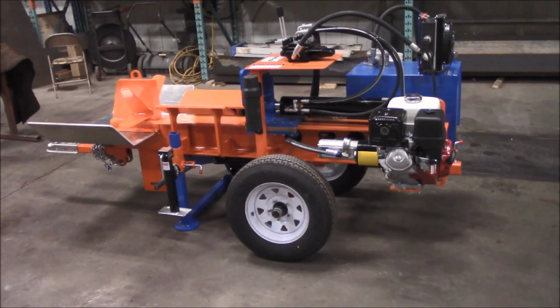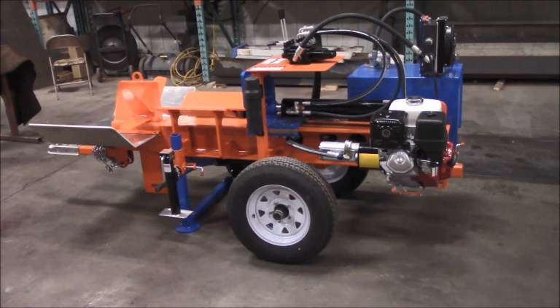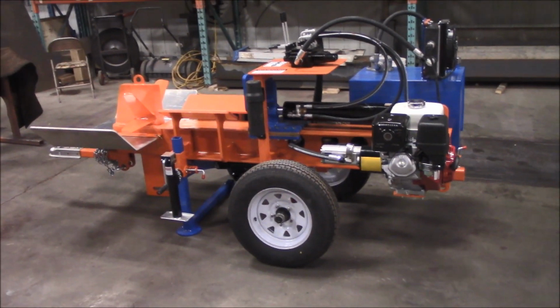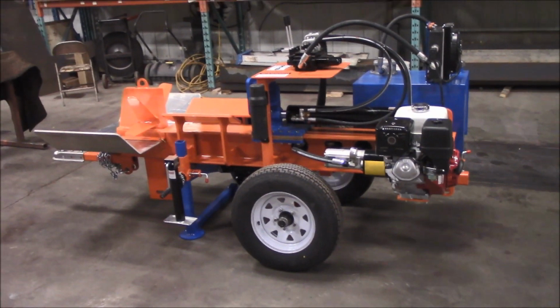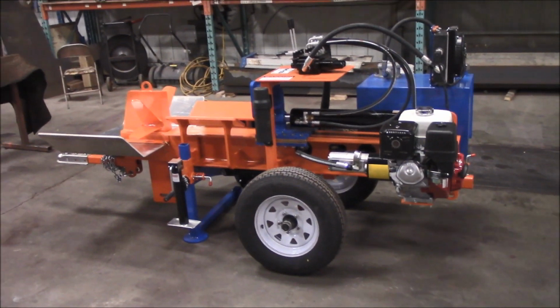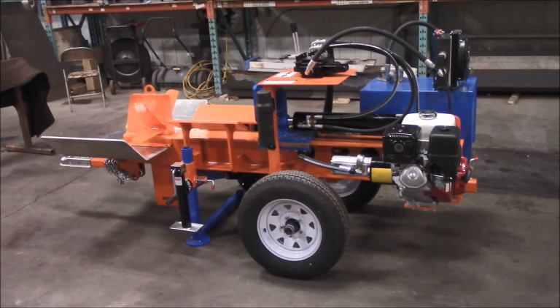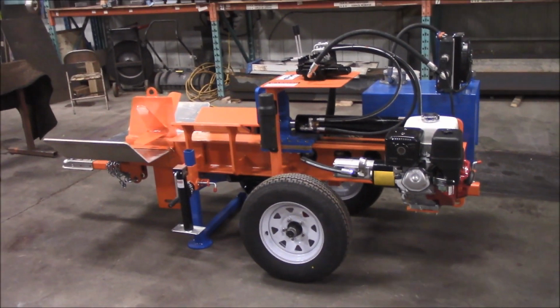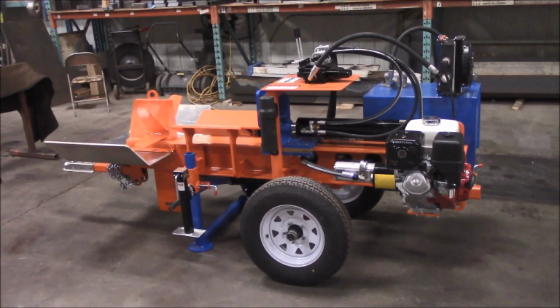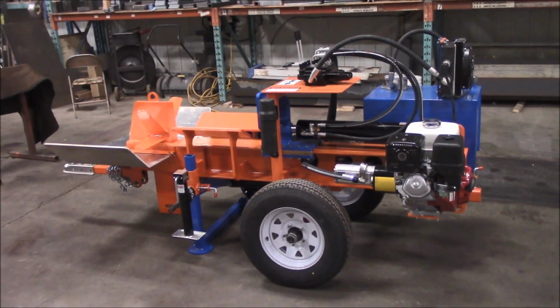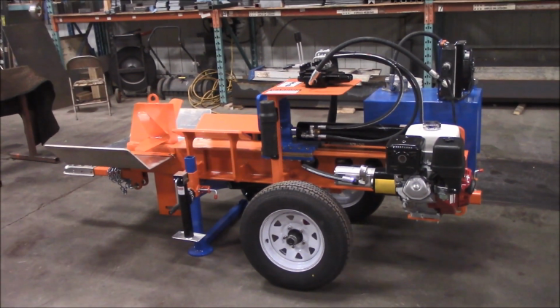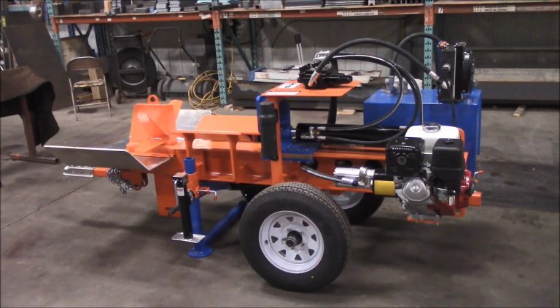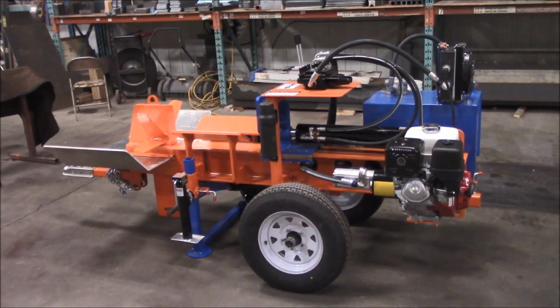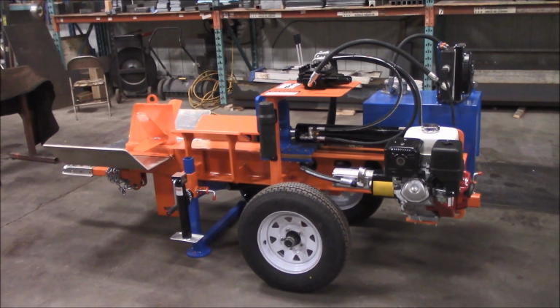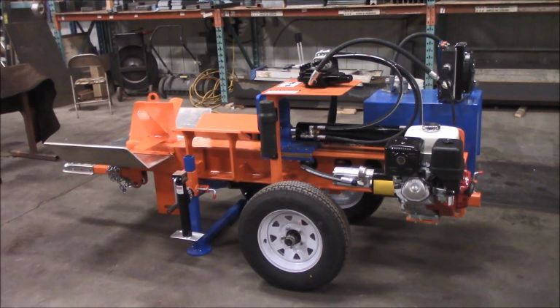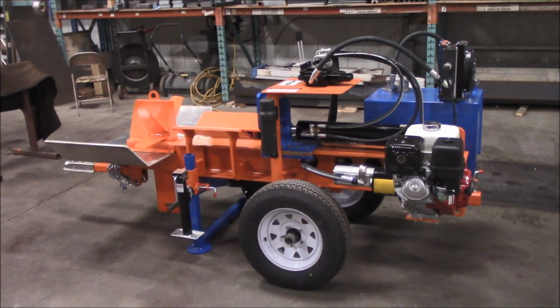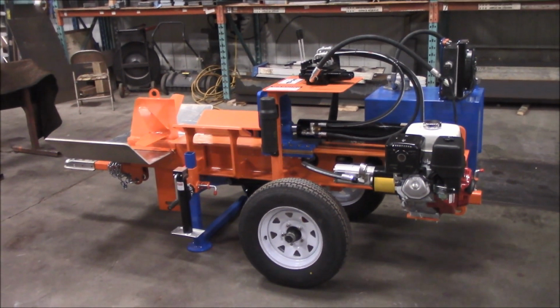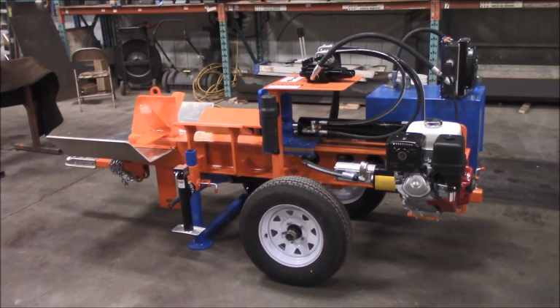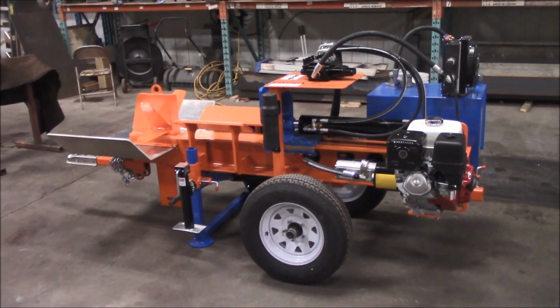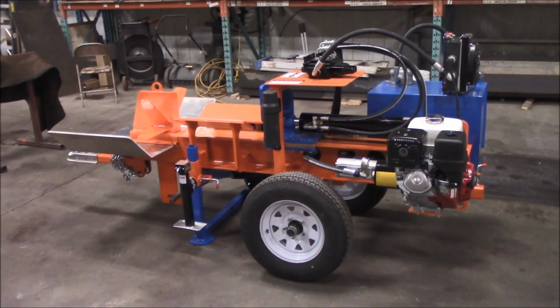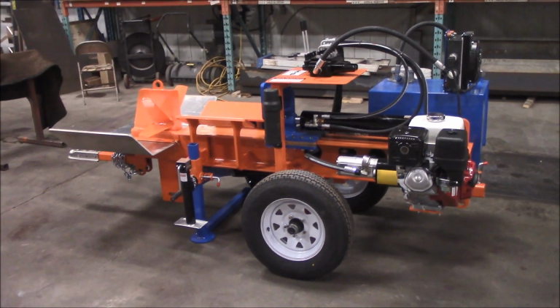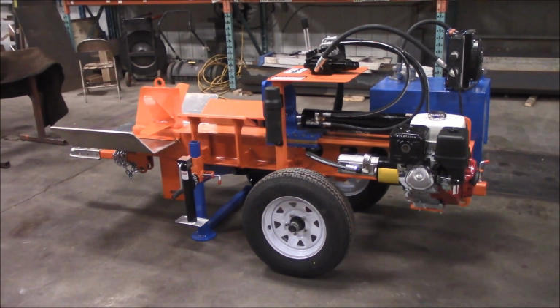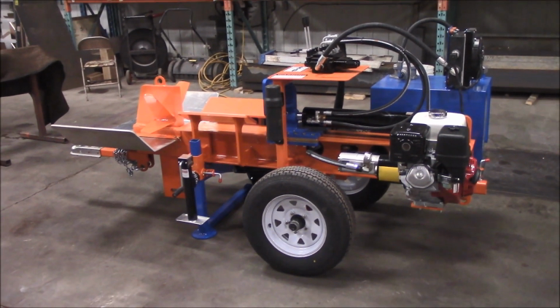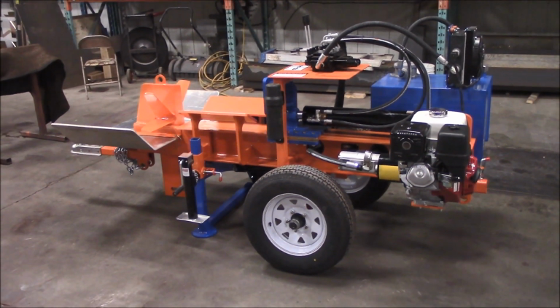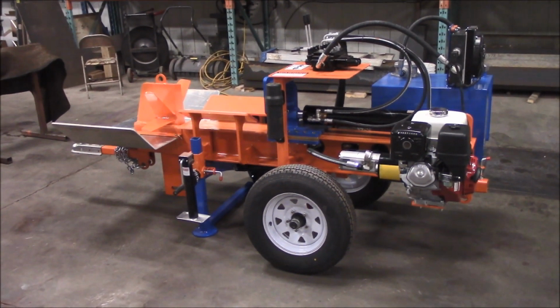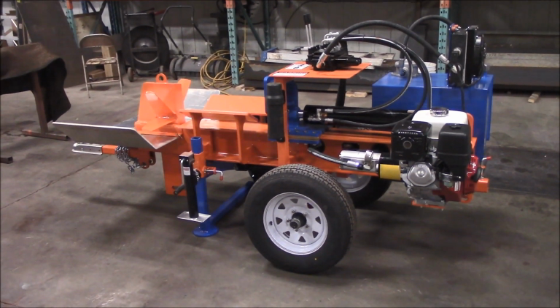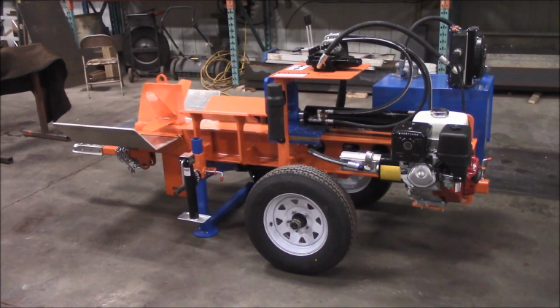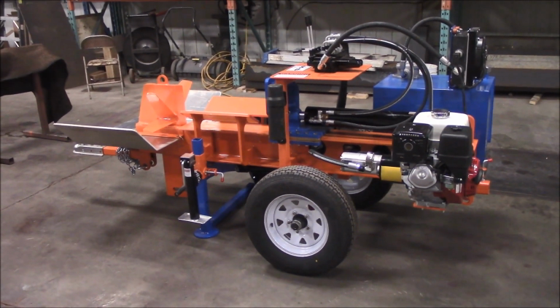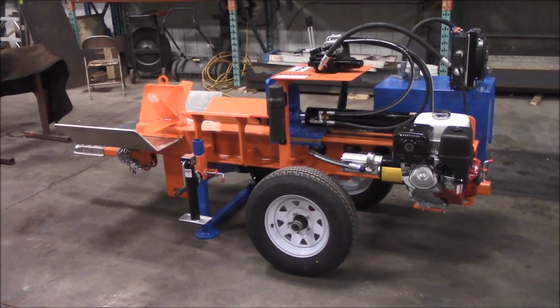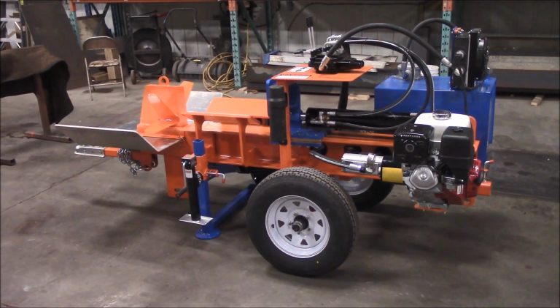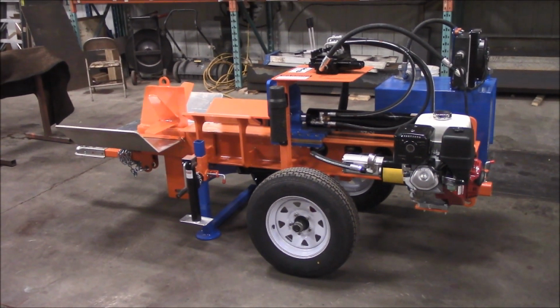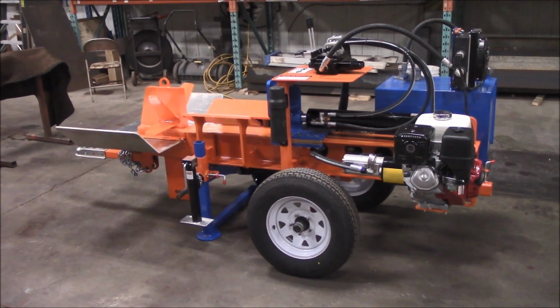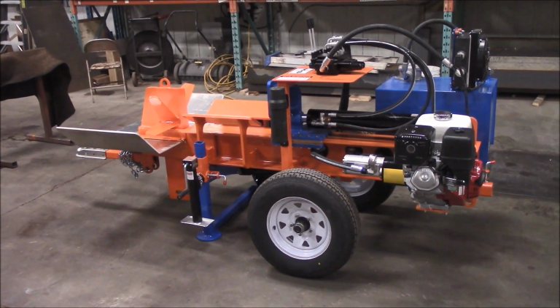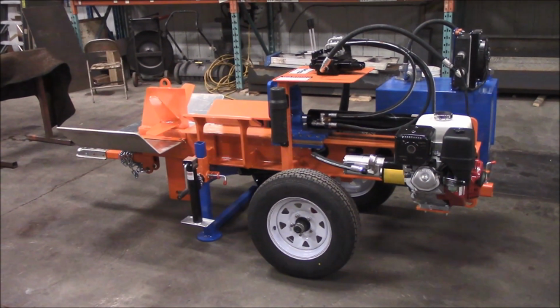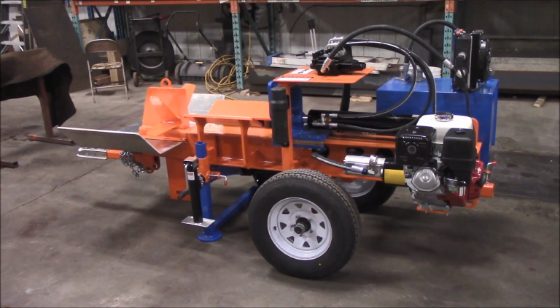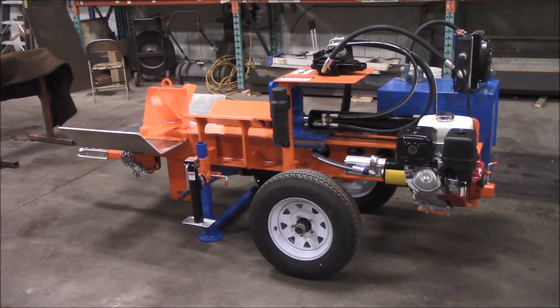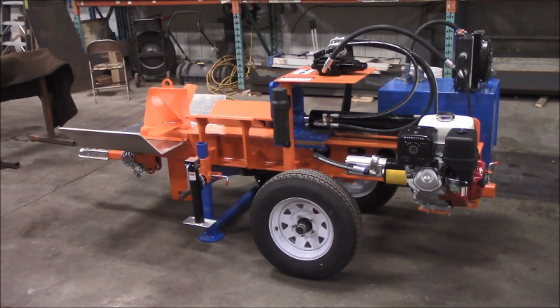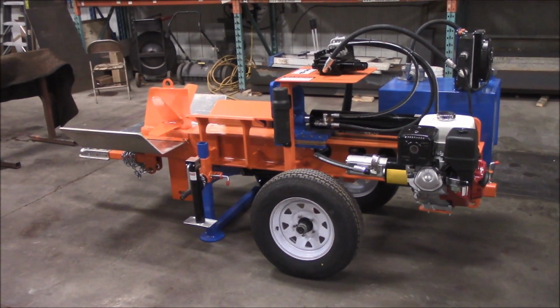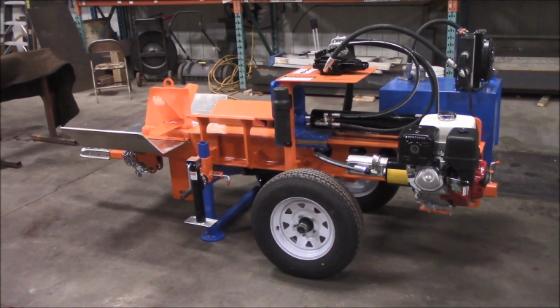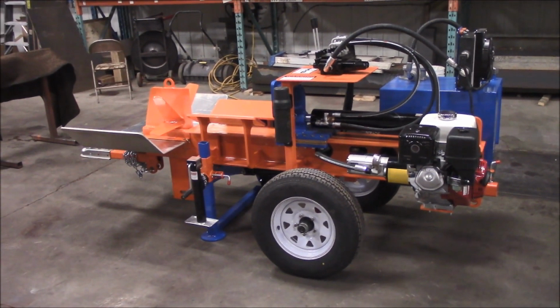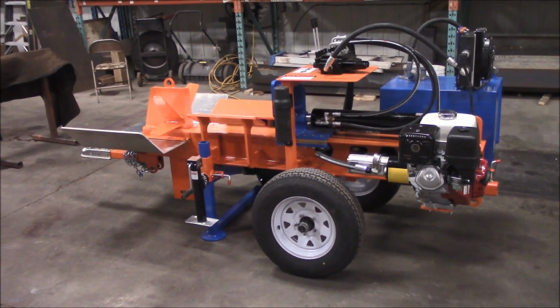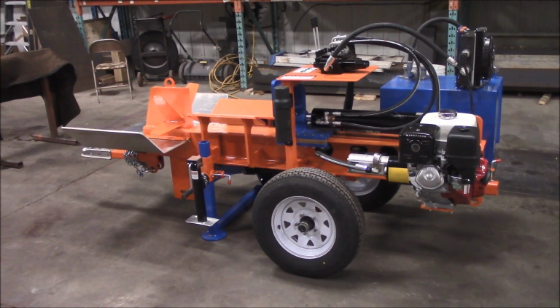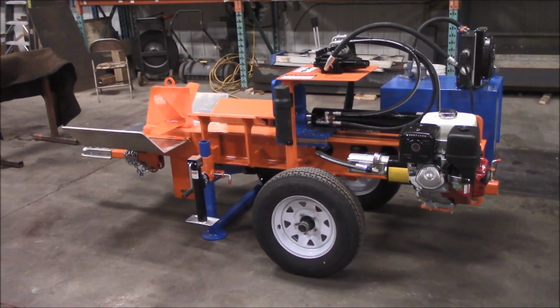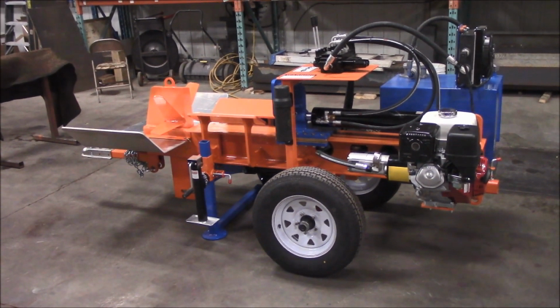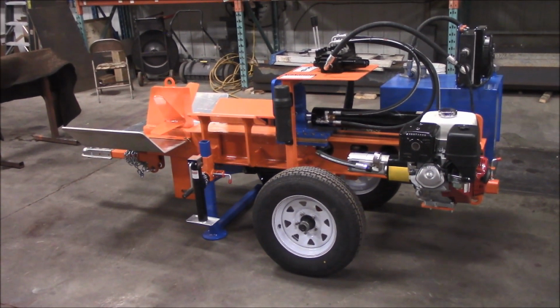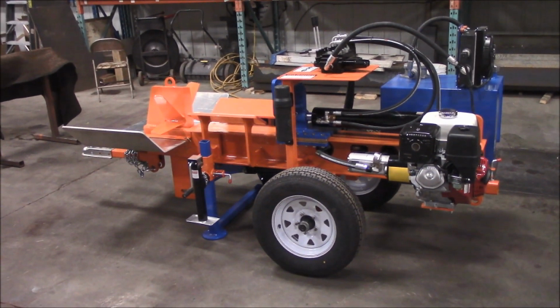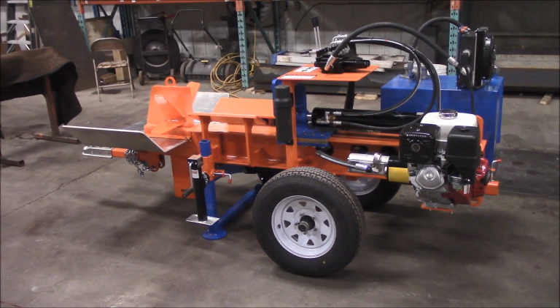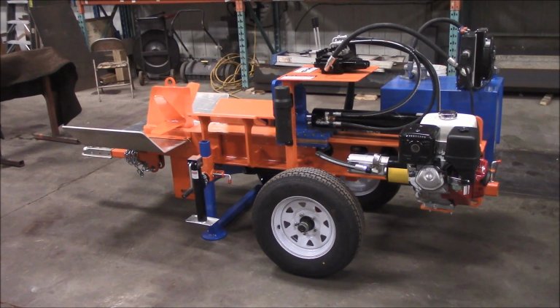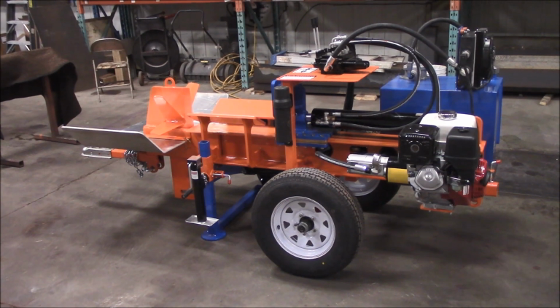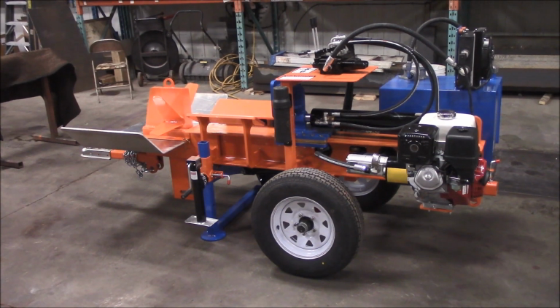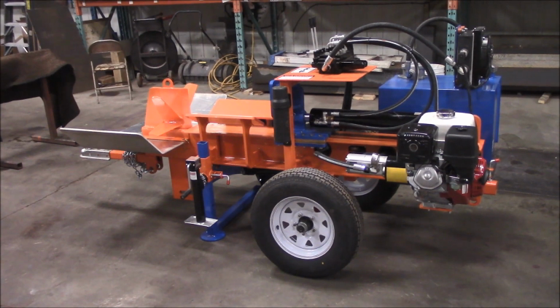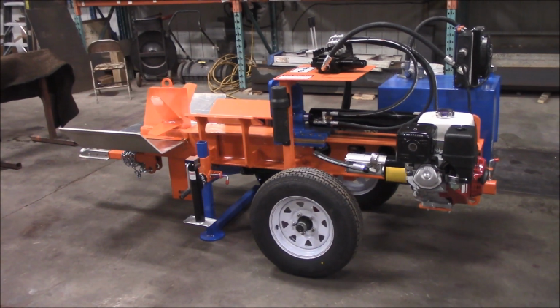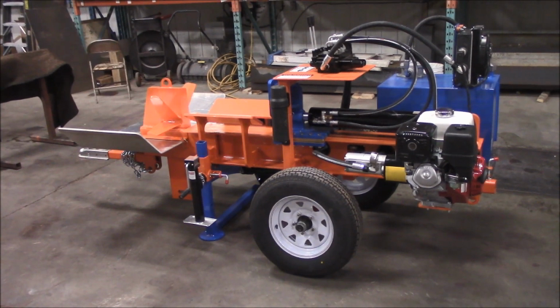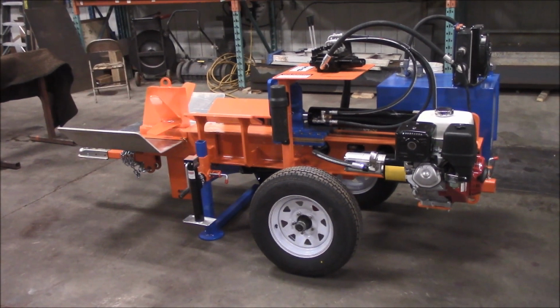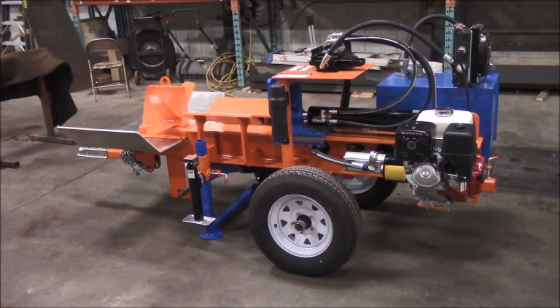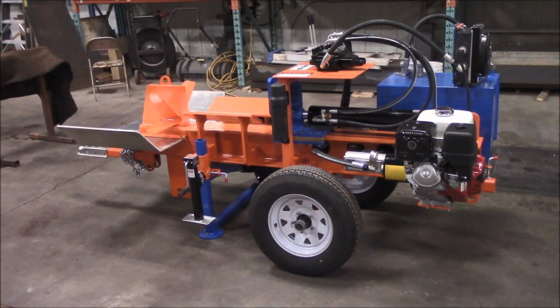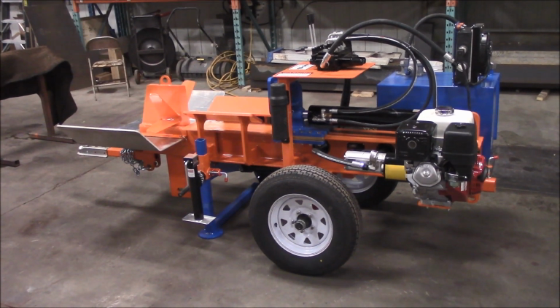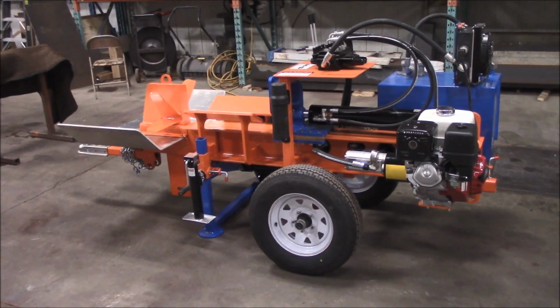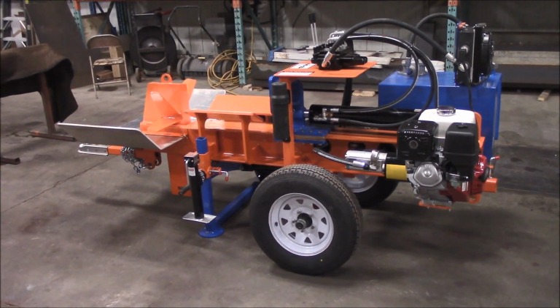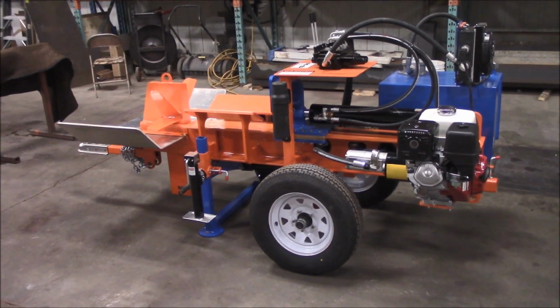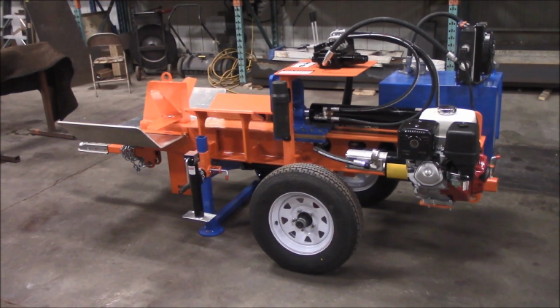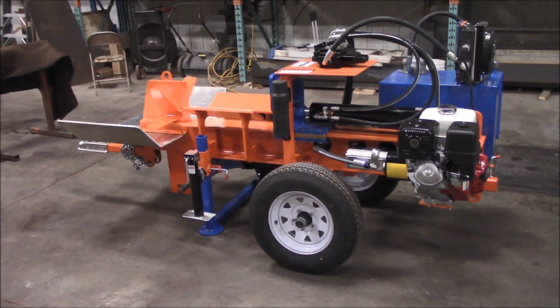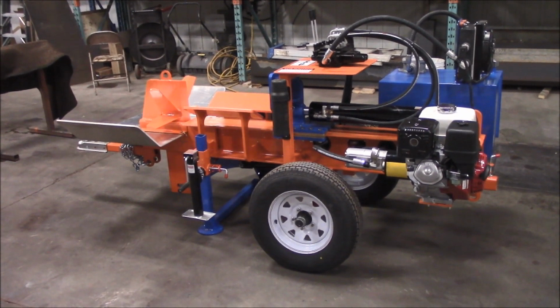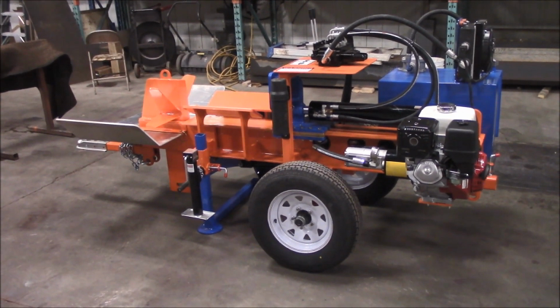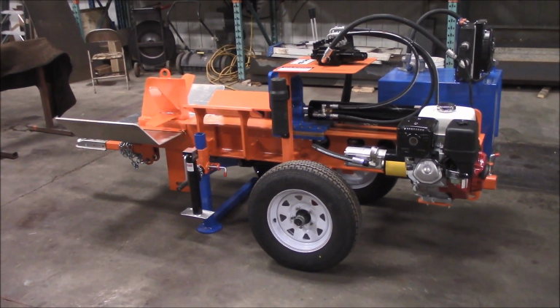Hi guys, it's Andrew here from EastonMade. We're going to take a look today at the overall chassis design of our splitters.